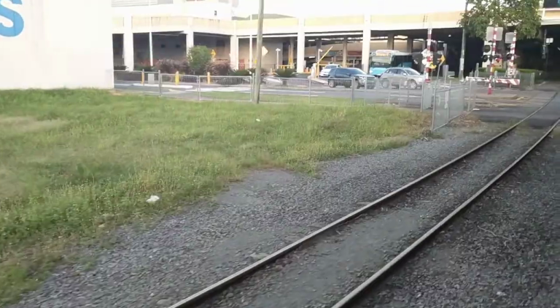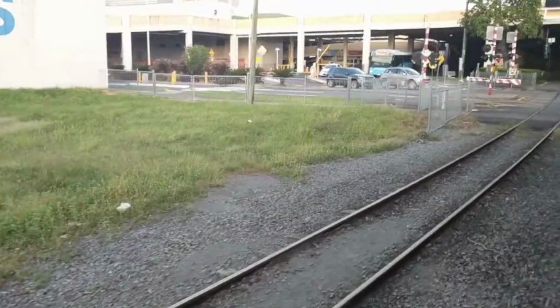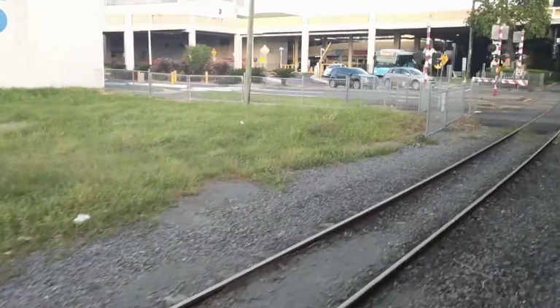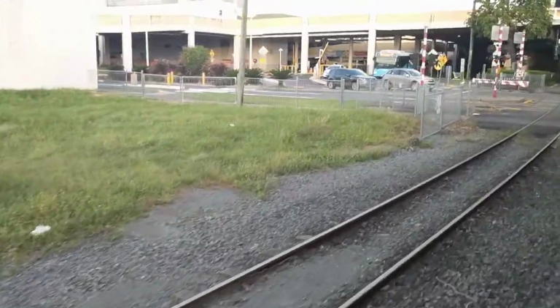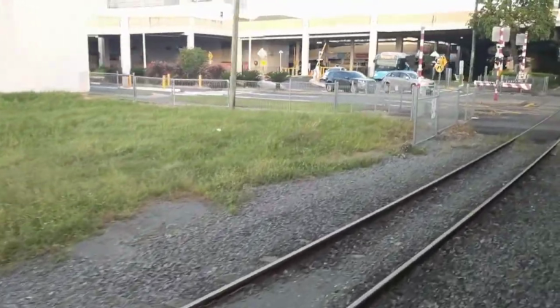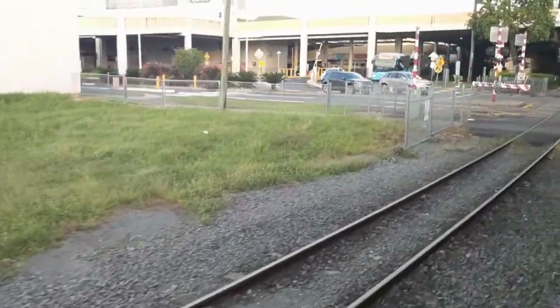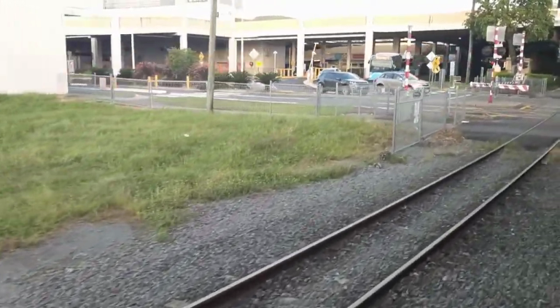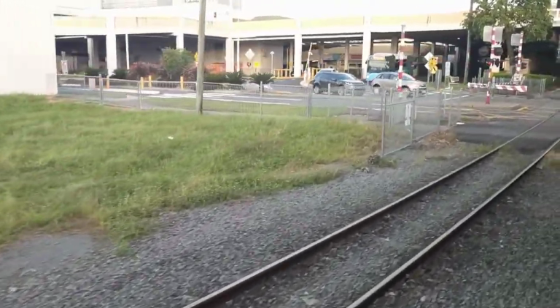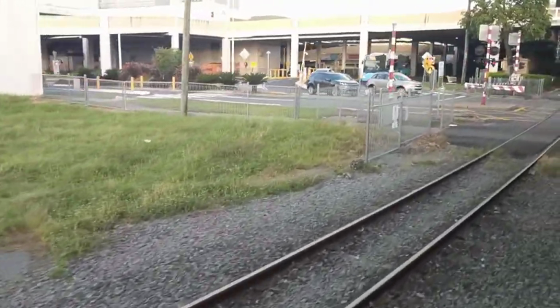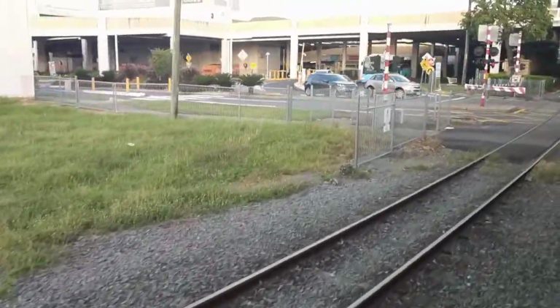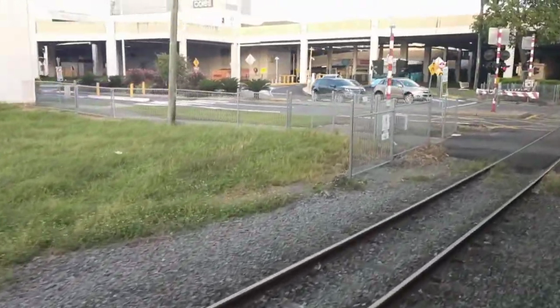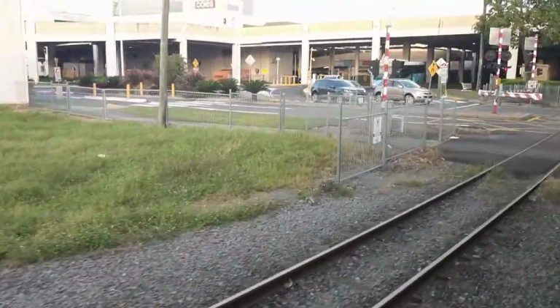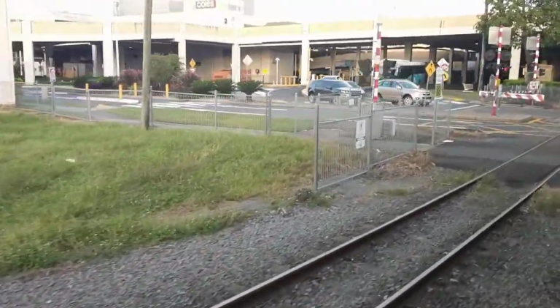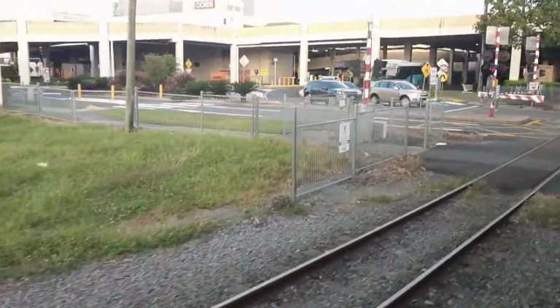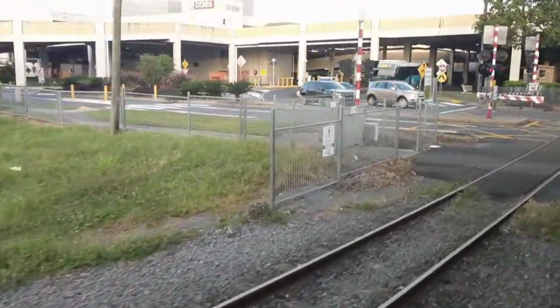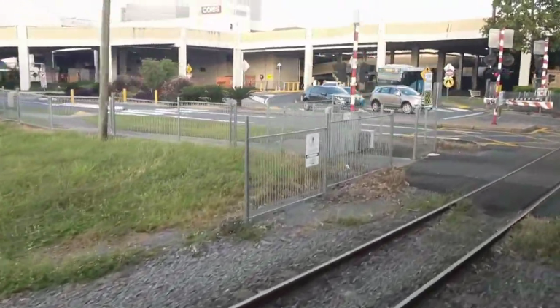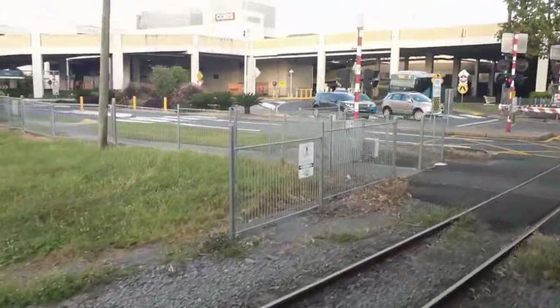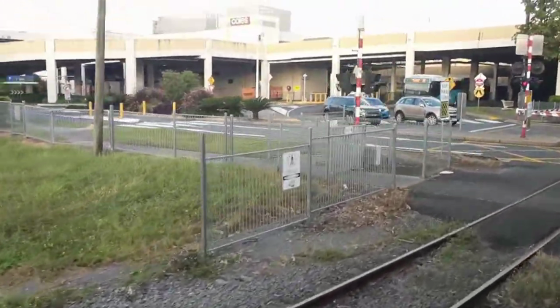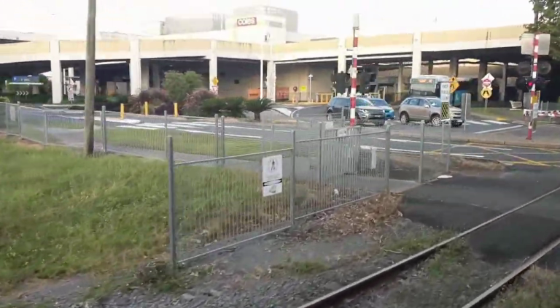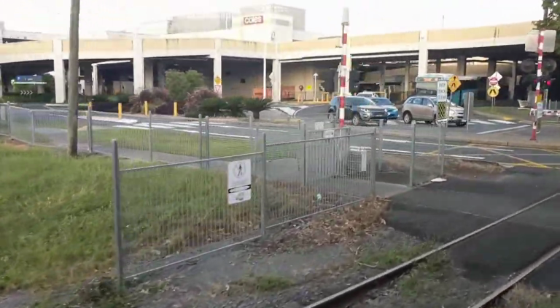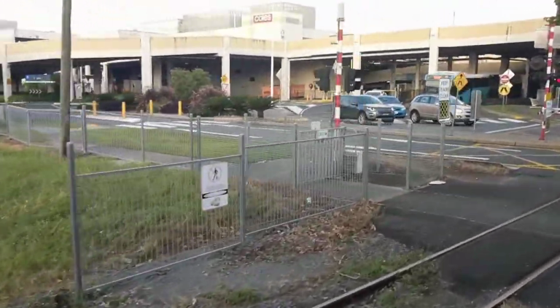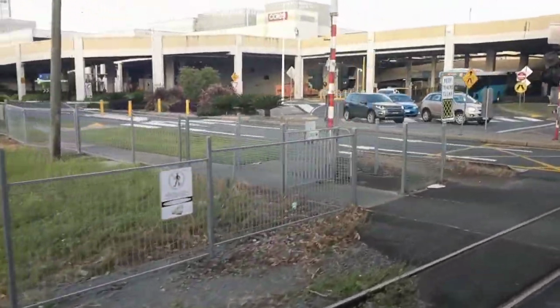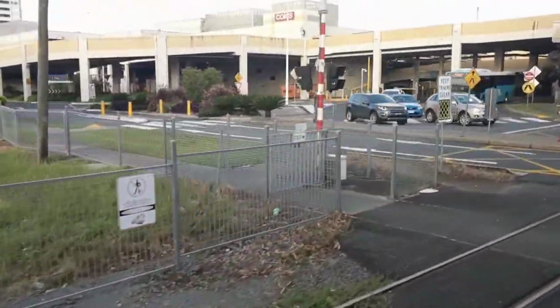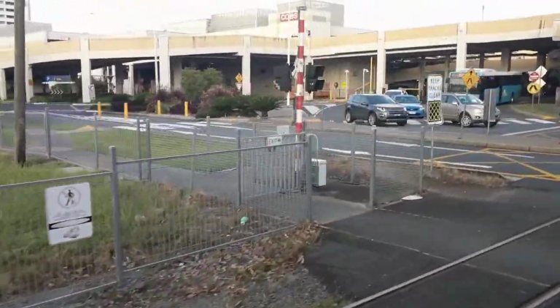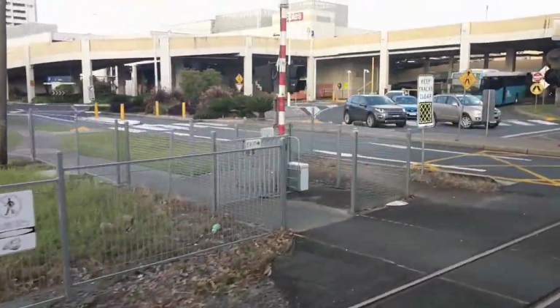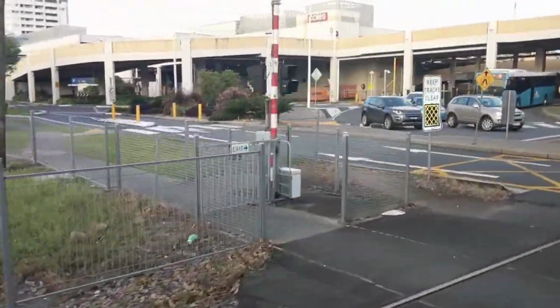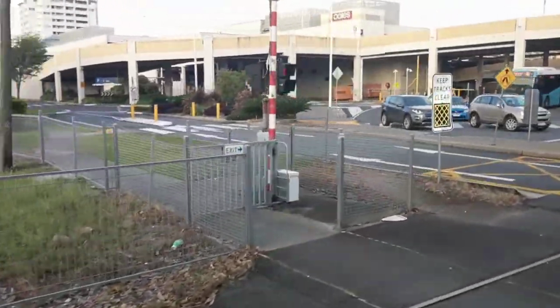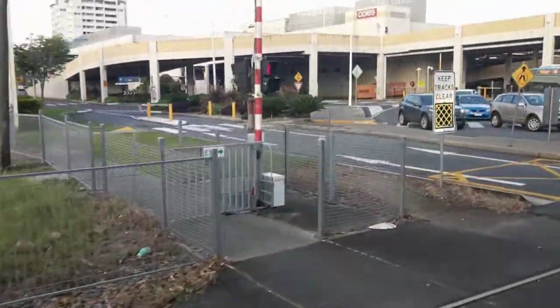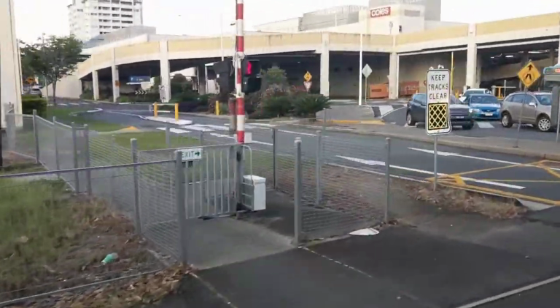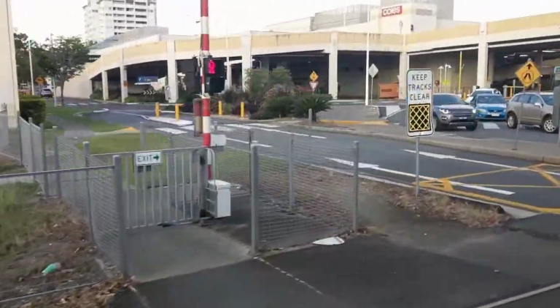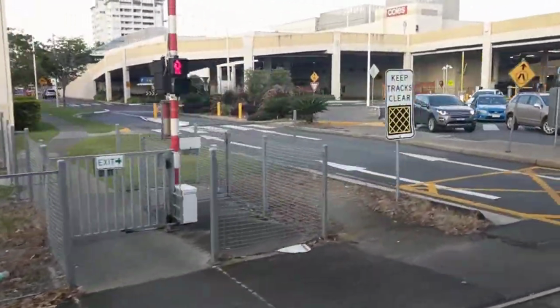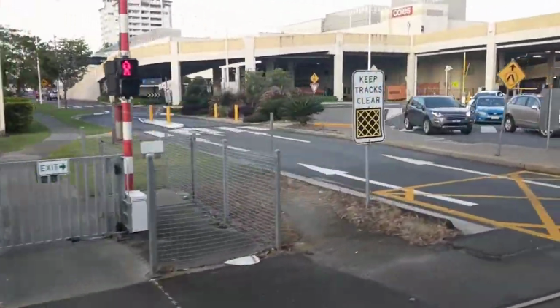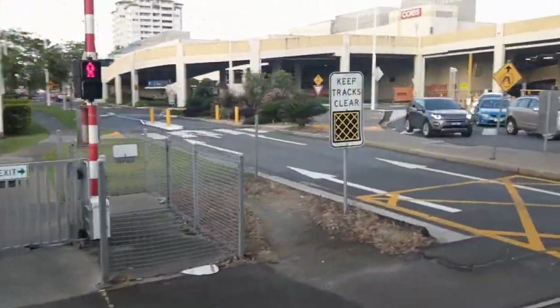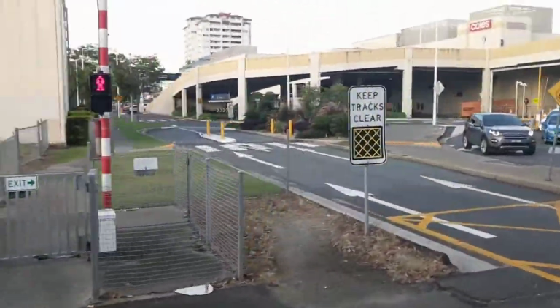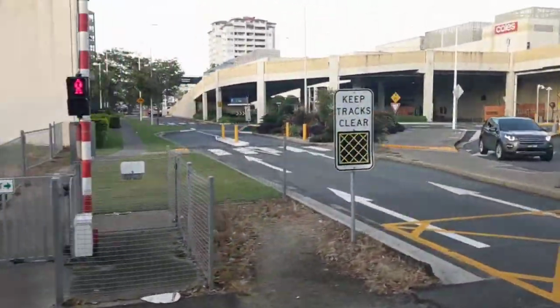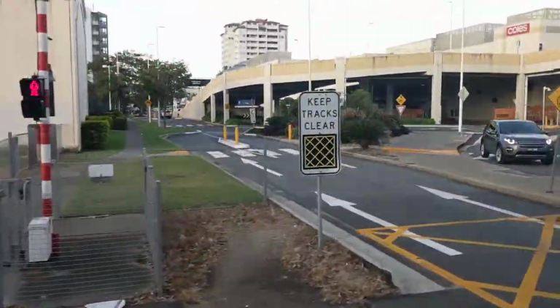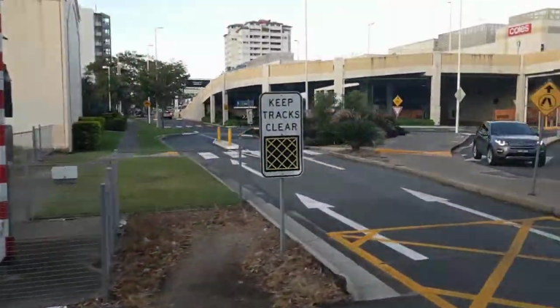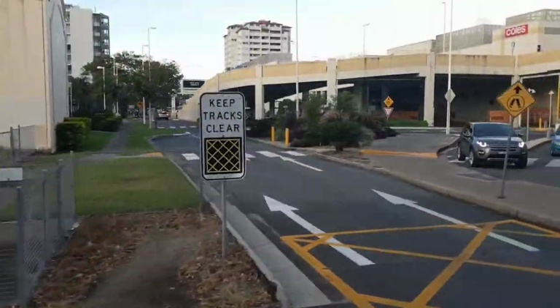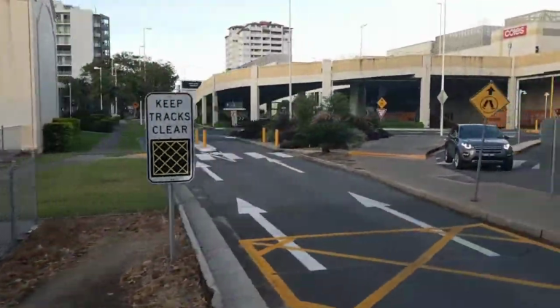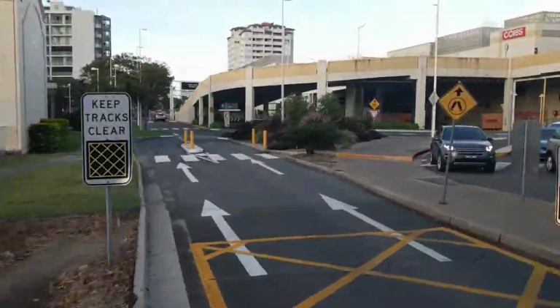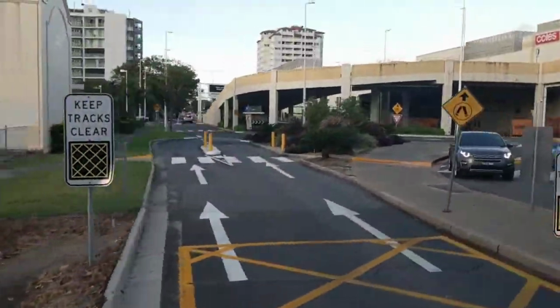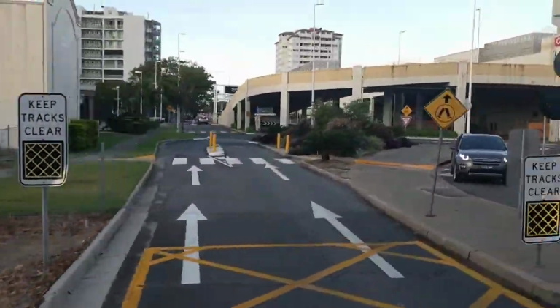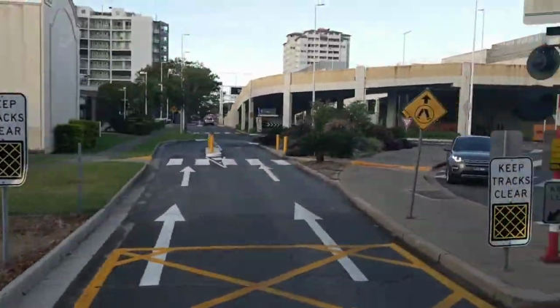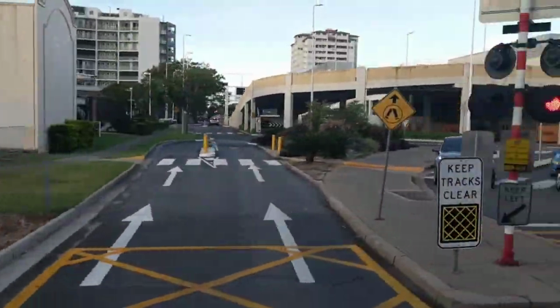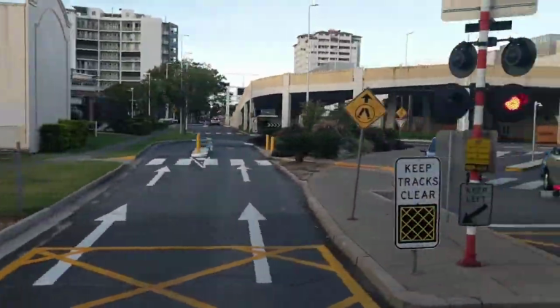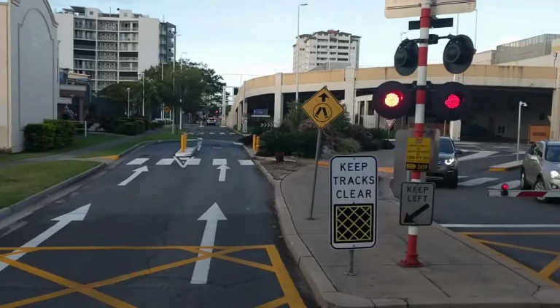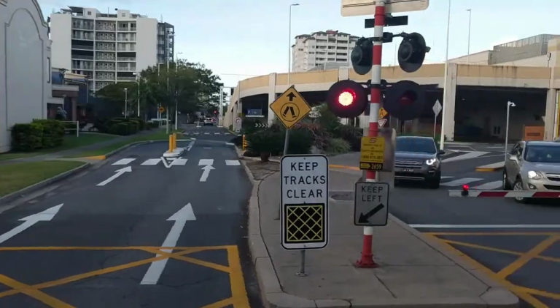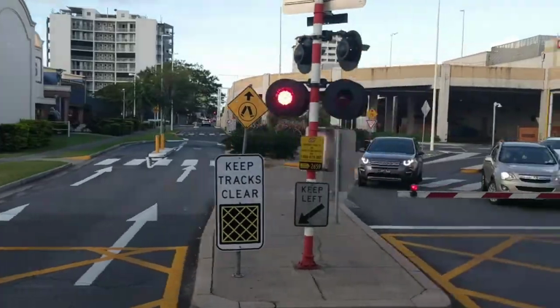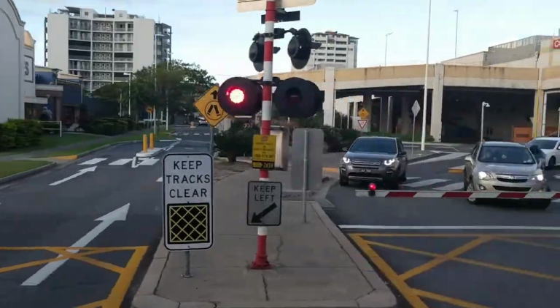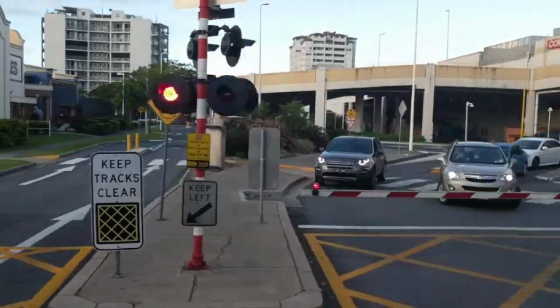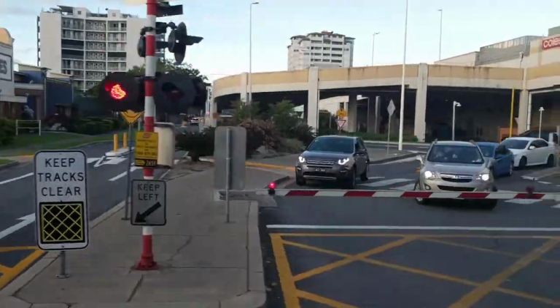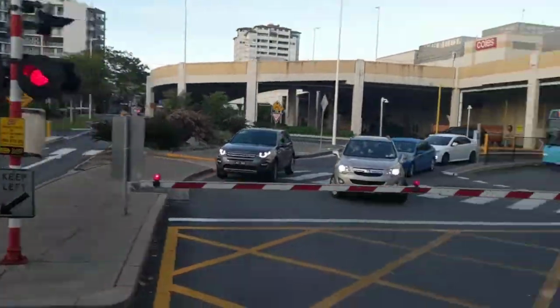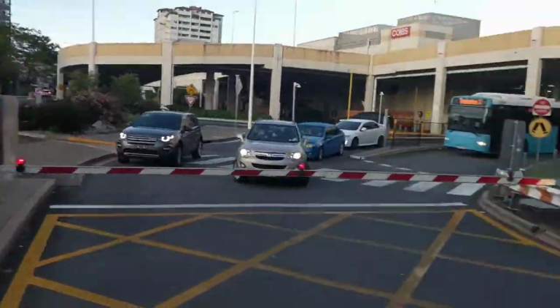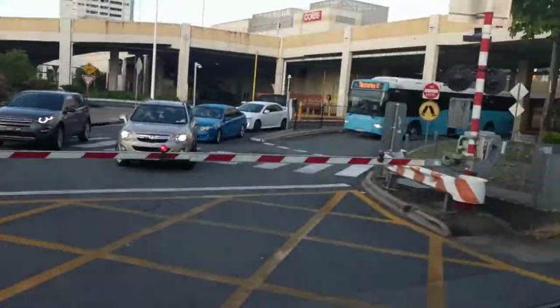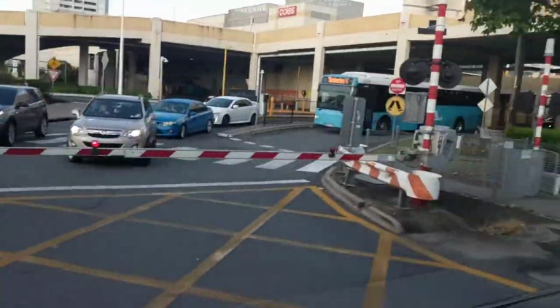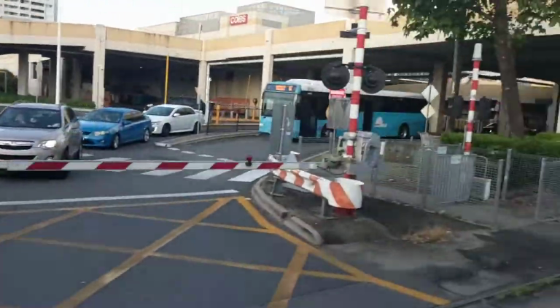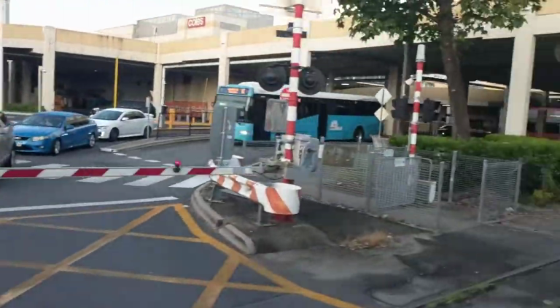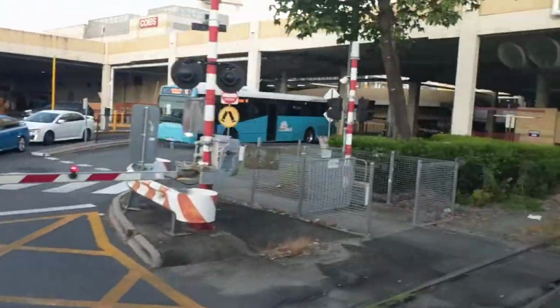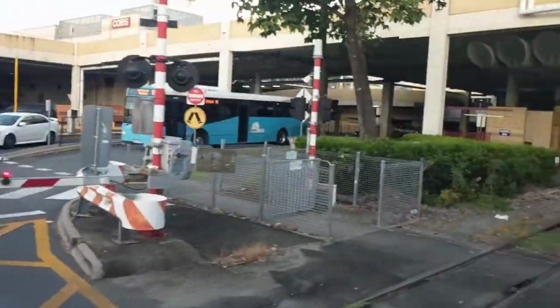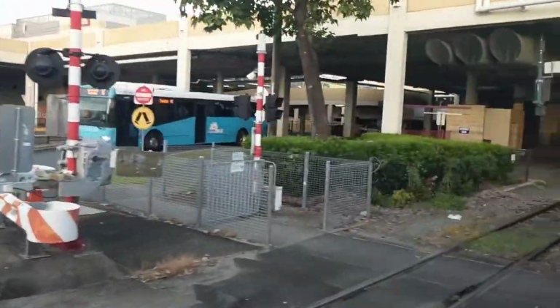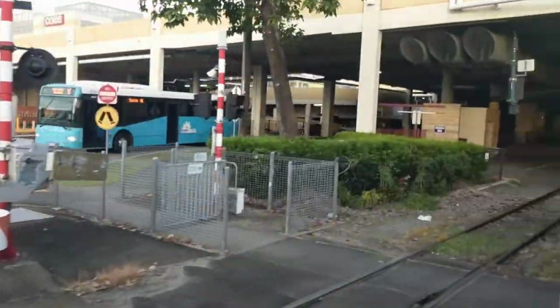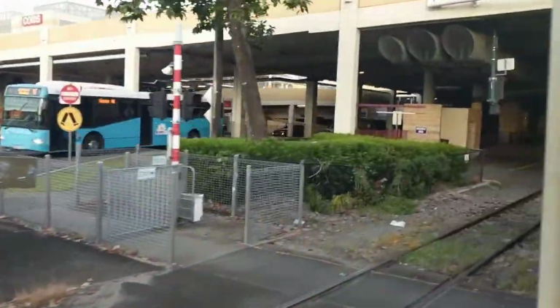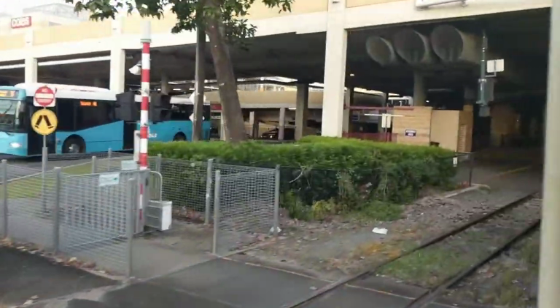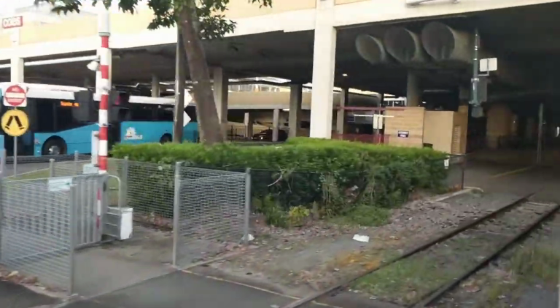It's coming into the station now. Eventually, we've finally arrived in Cairns, with the second wheel coming out.